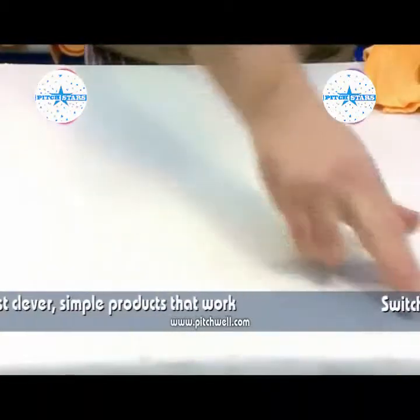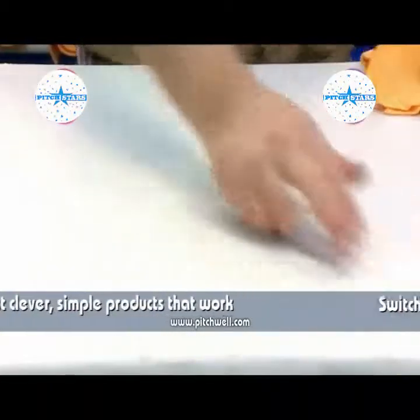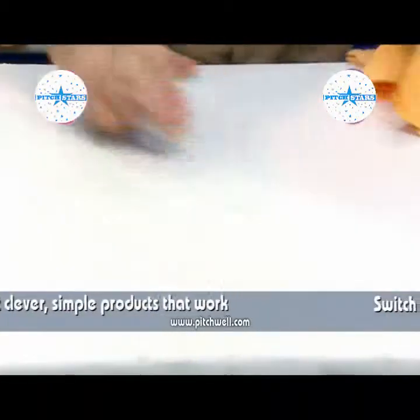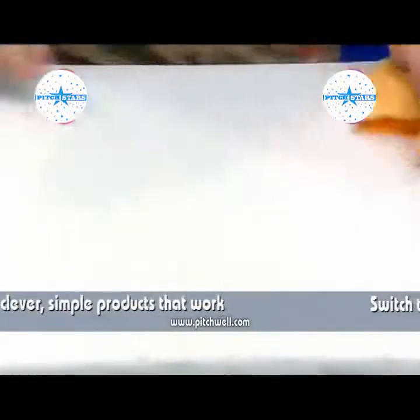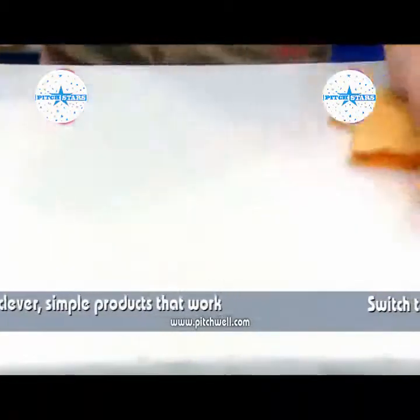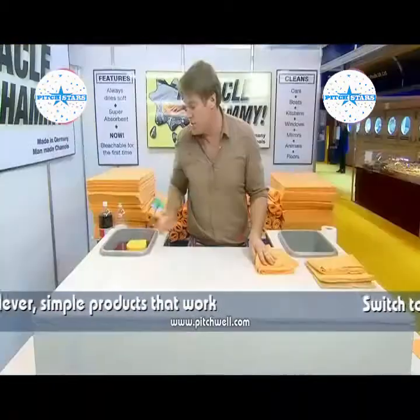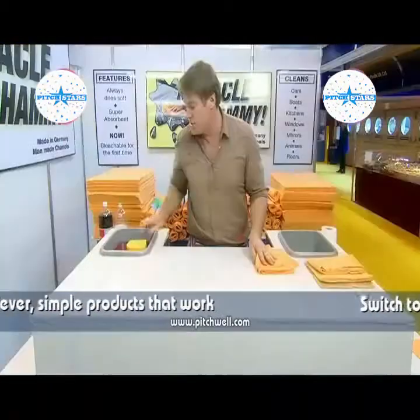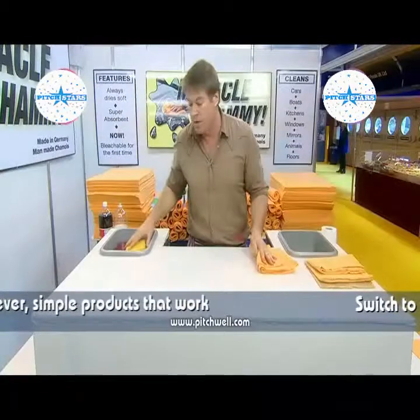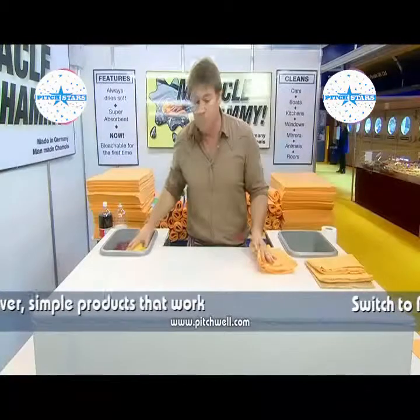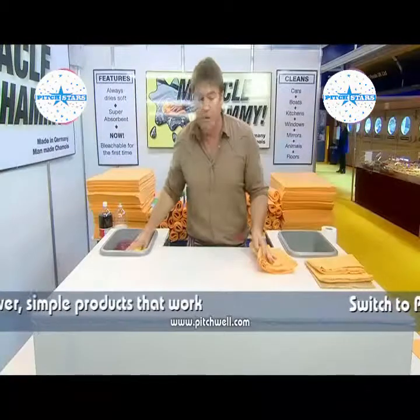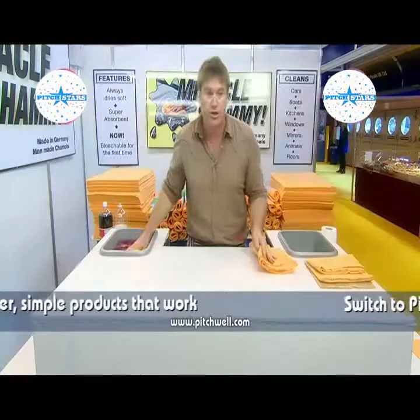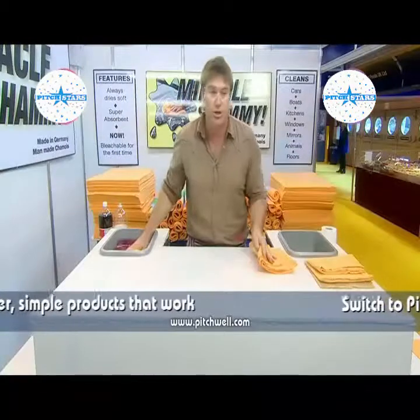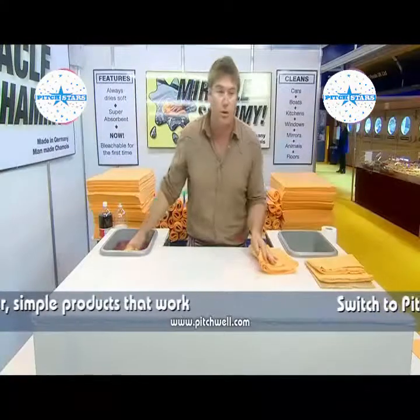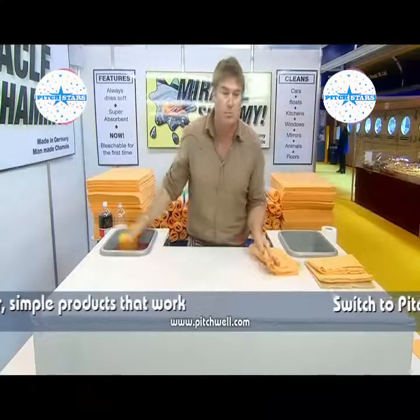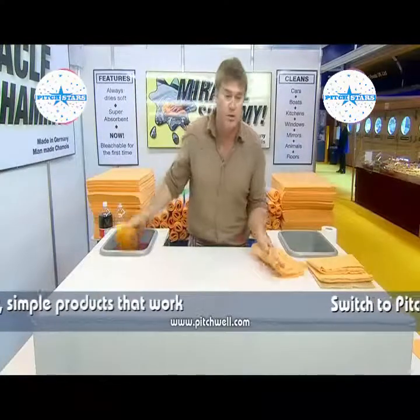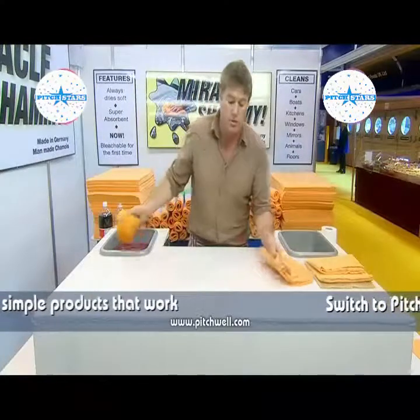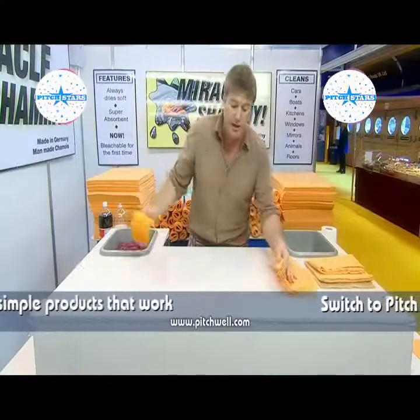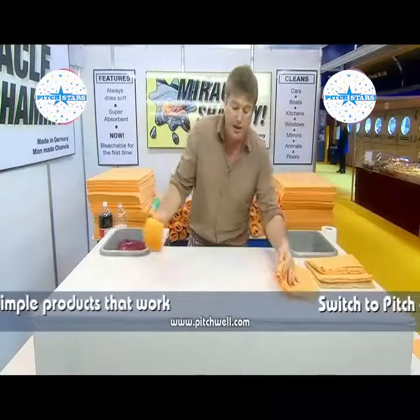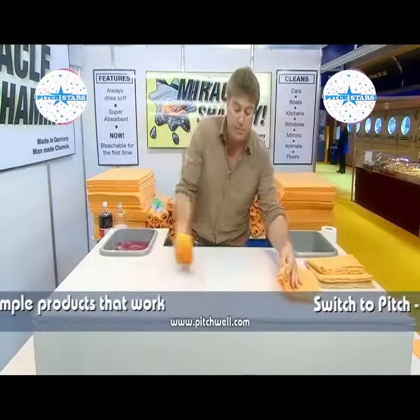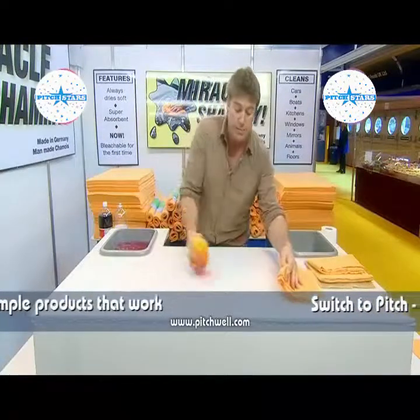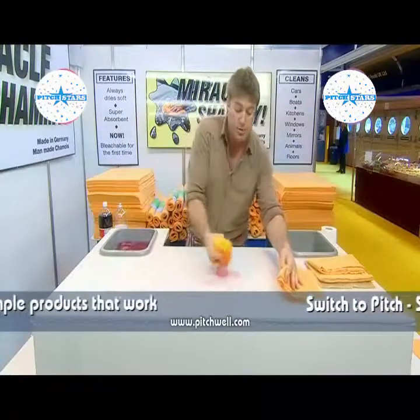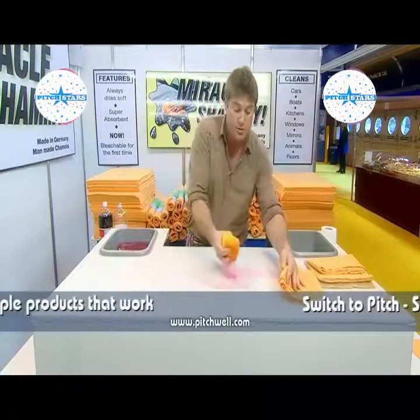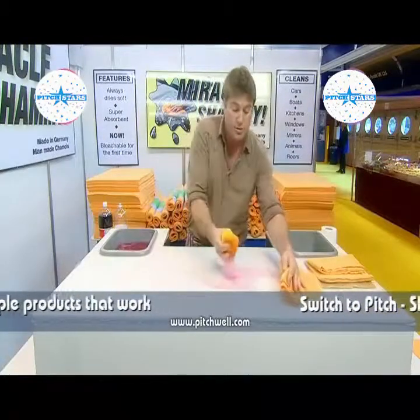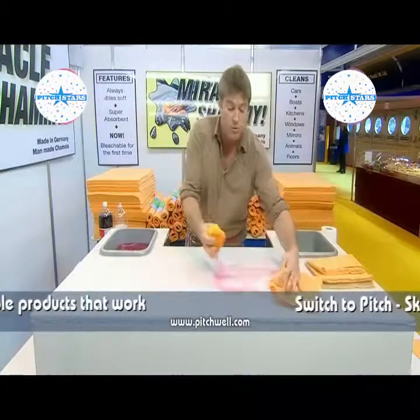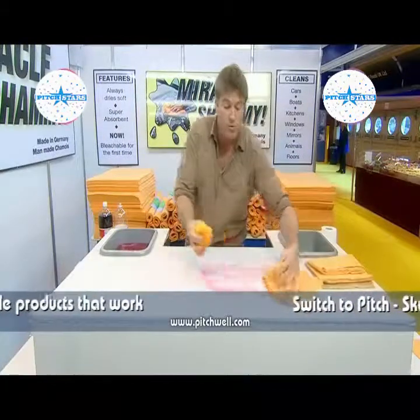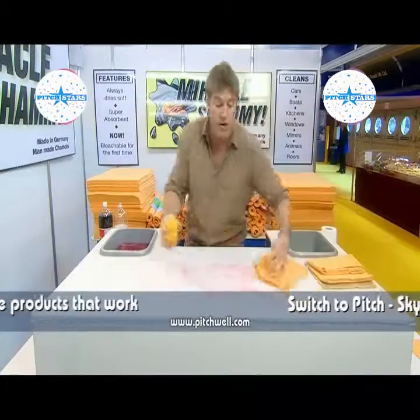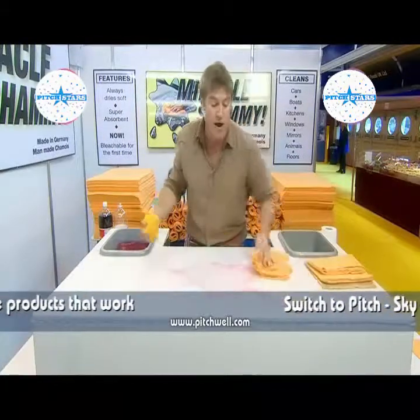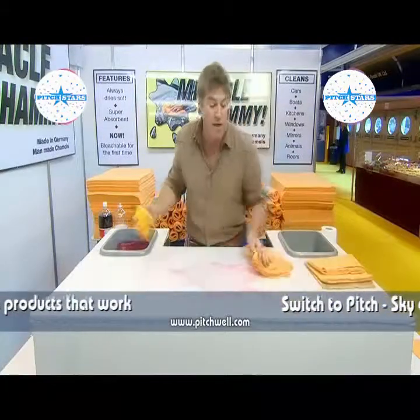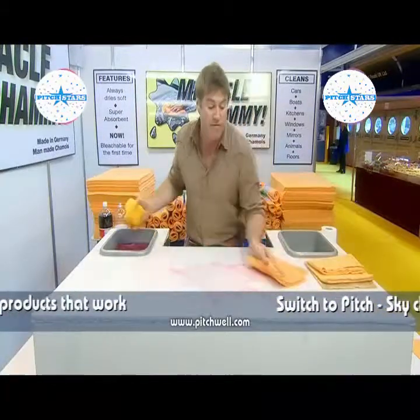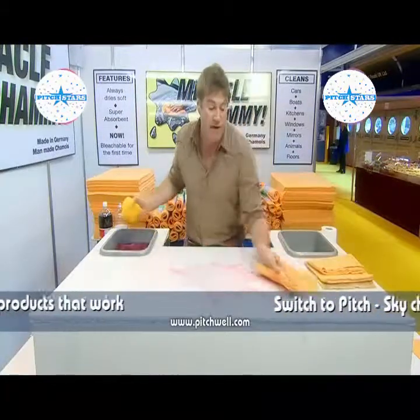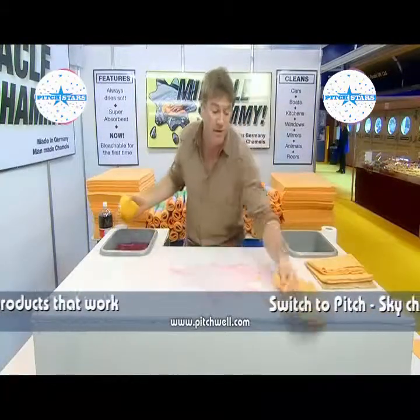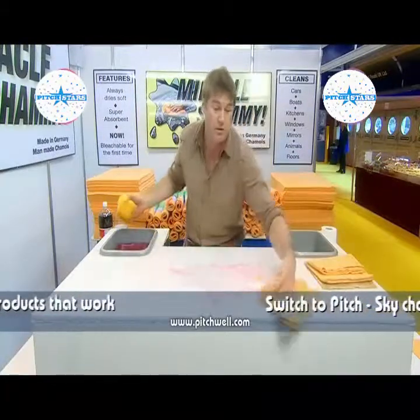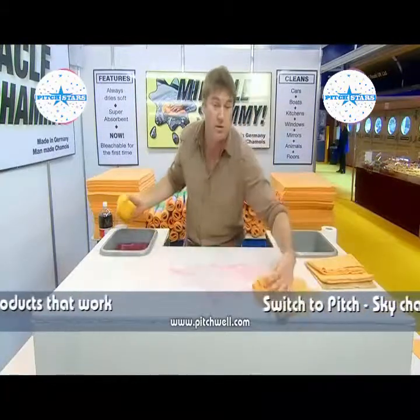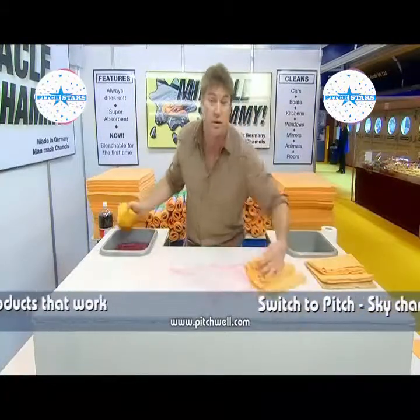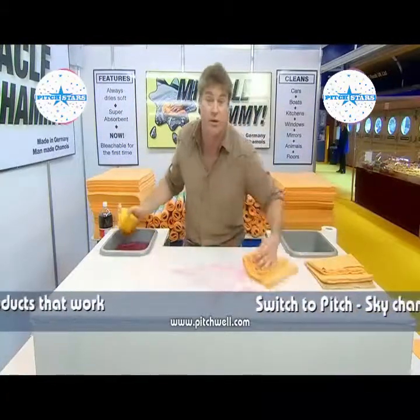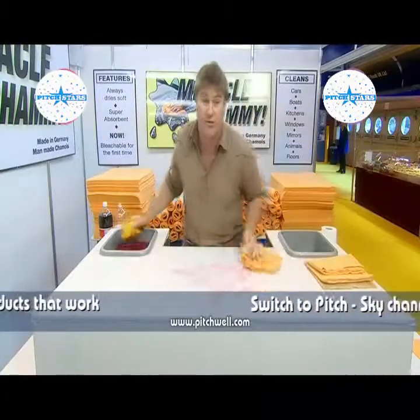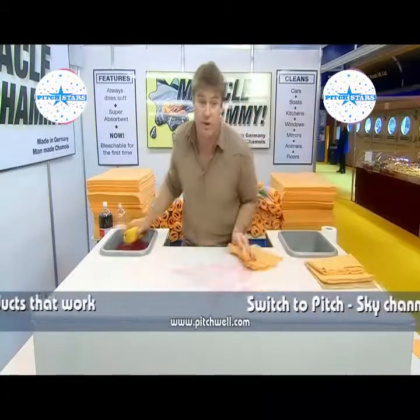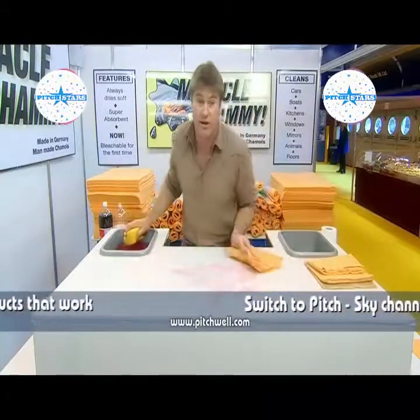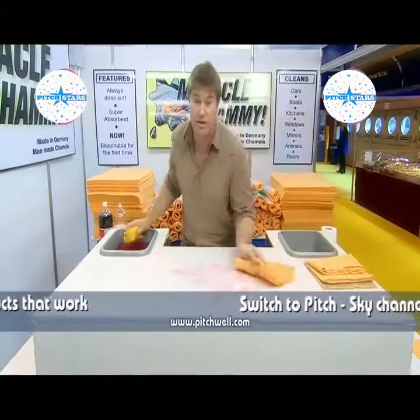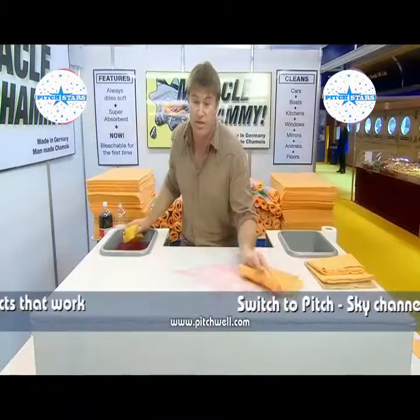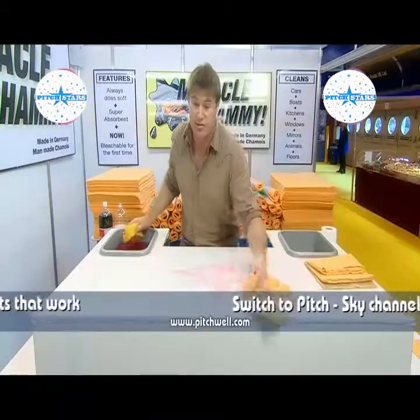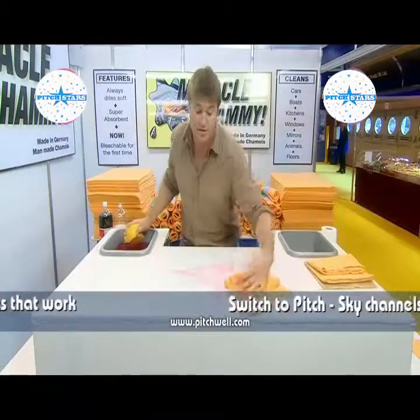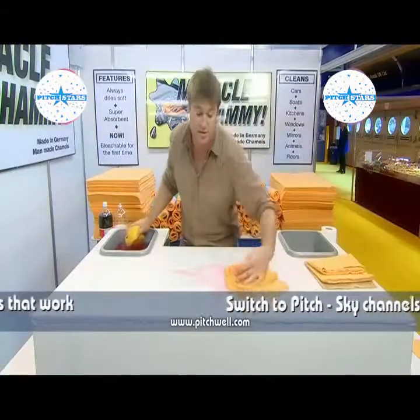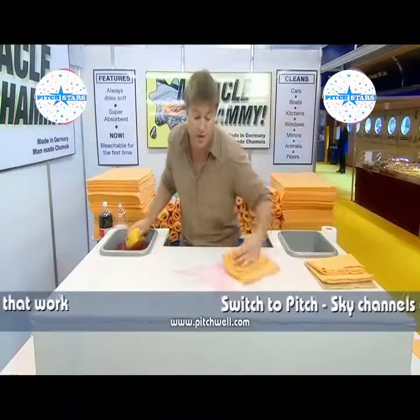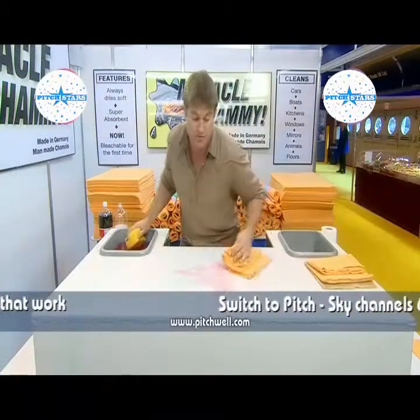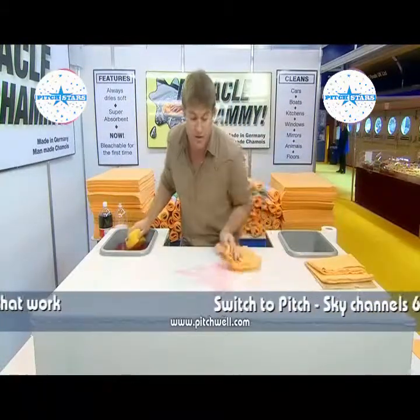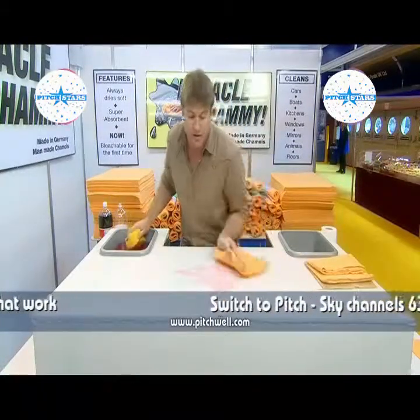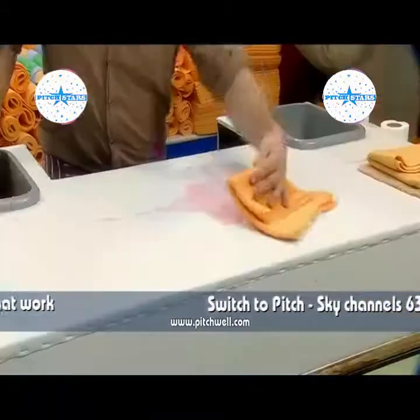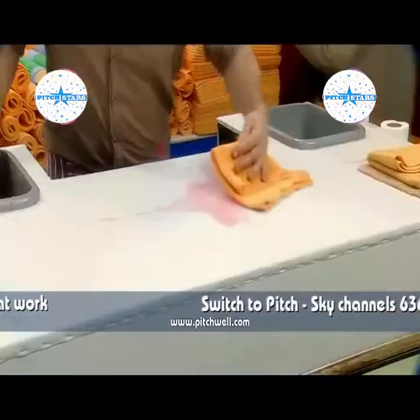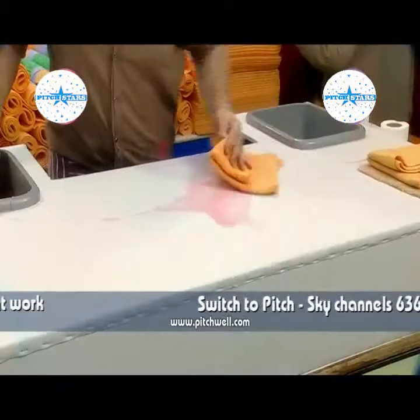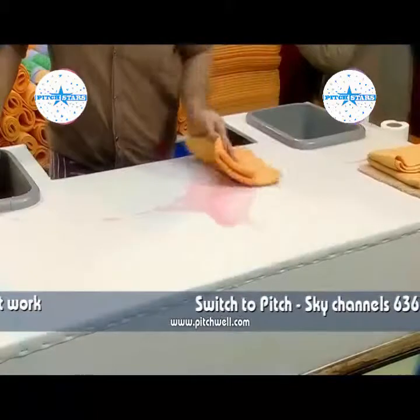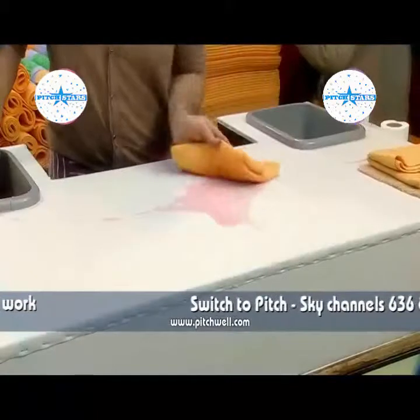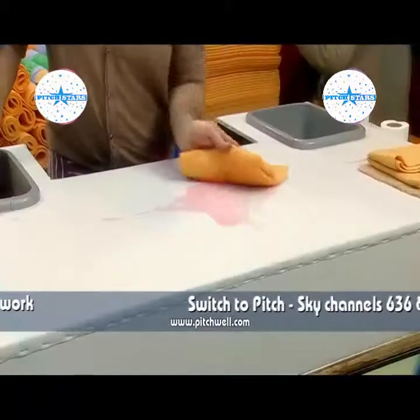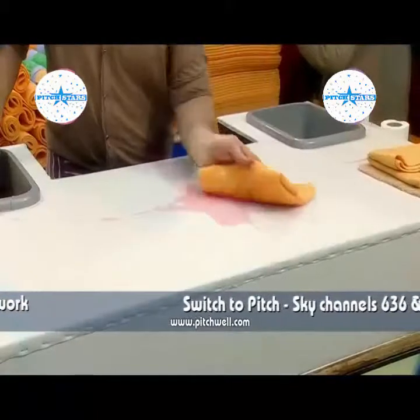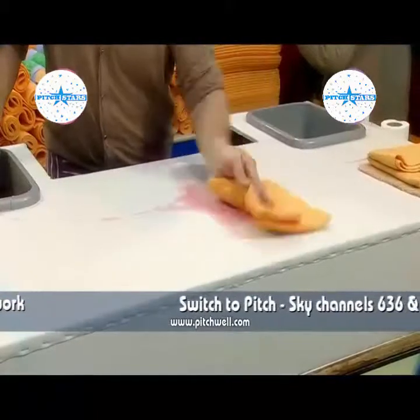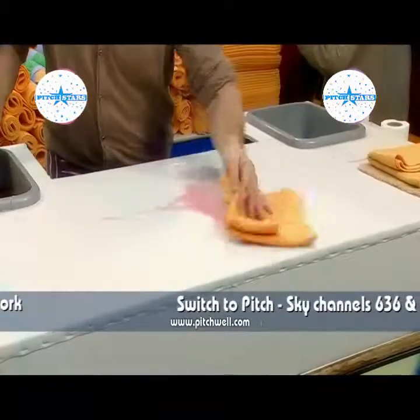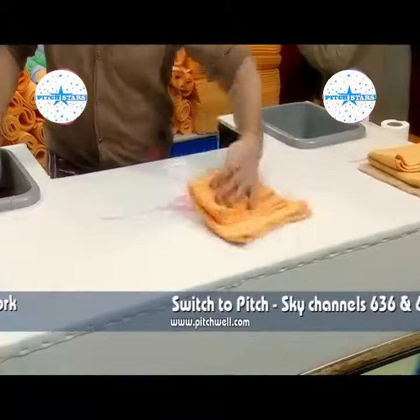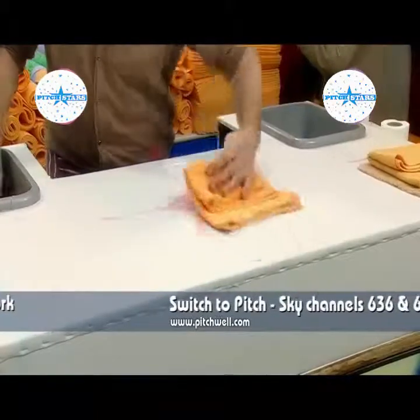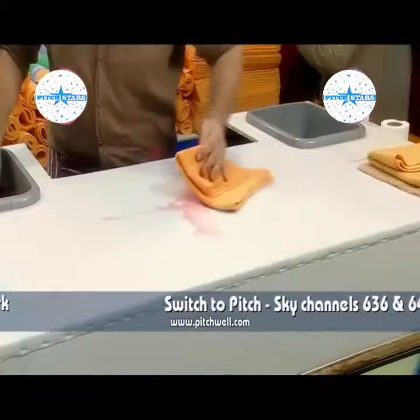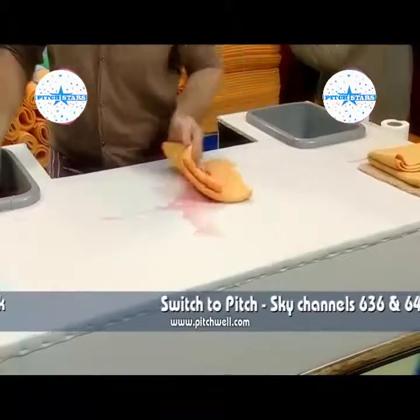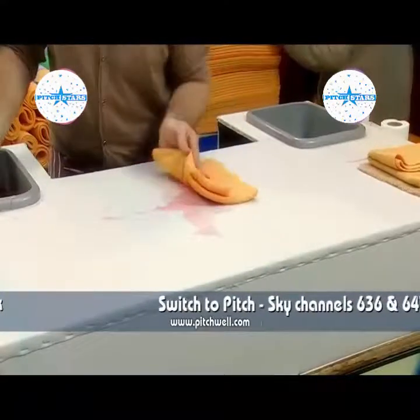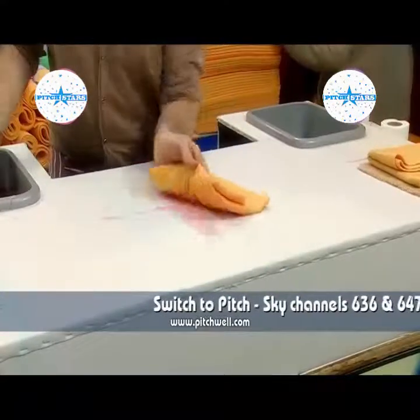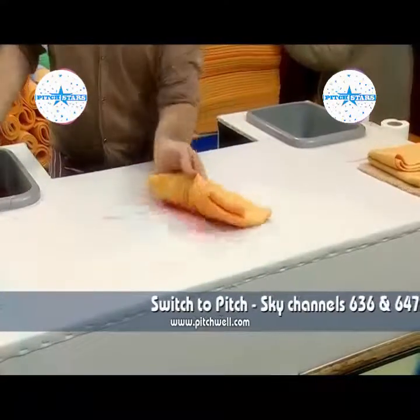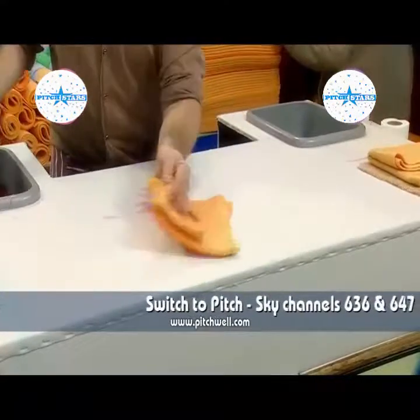You can use it on a big job too, like a boat or a caravan, because they're really thirsty. And the ladies love them in the kitchen.